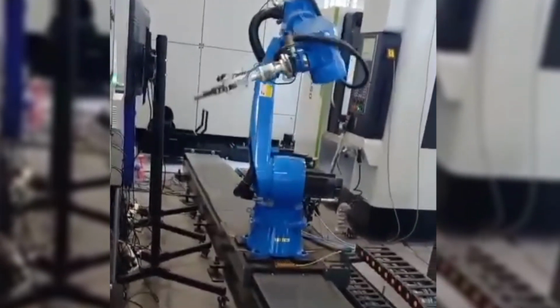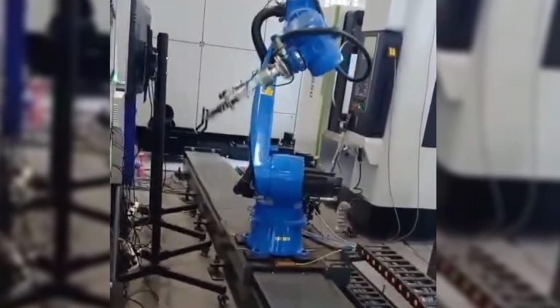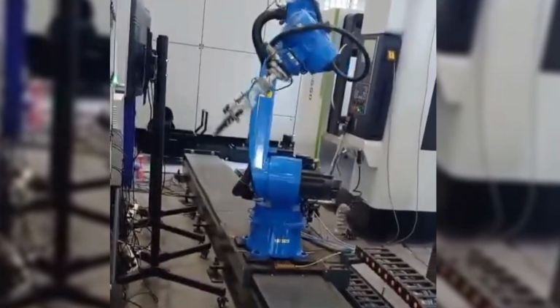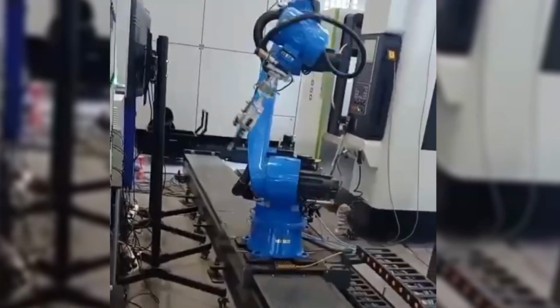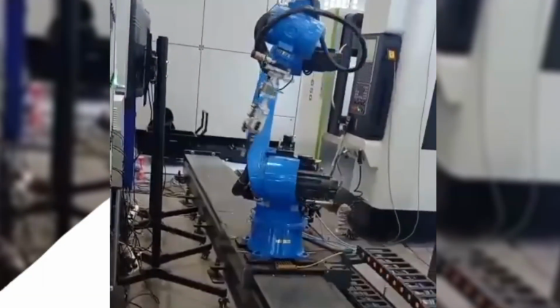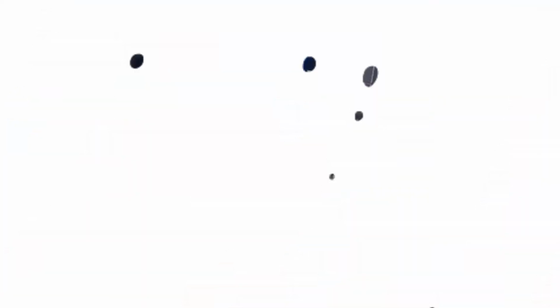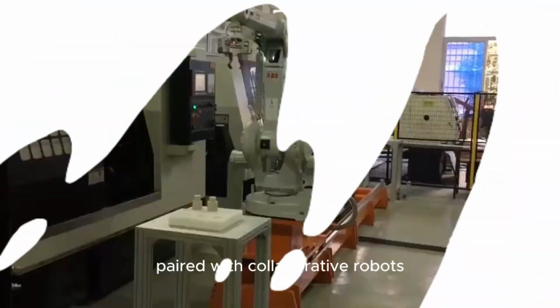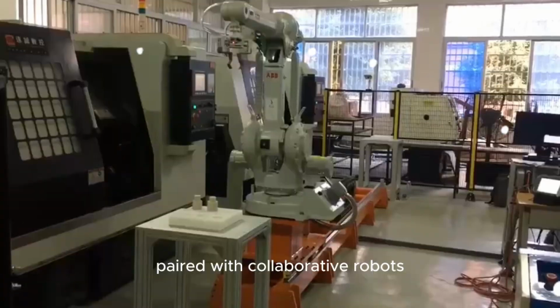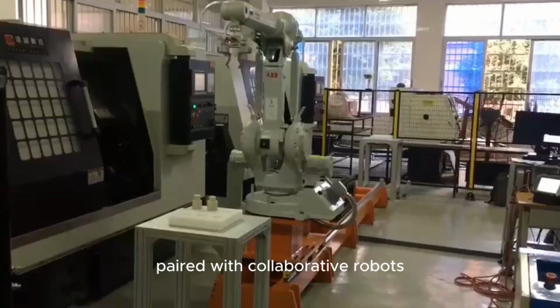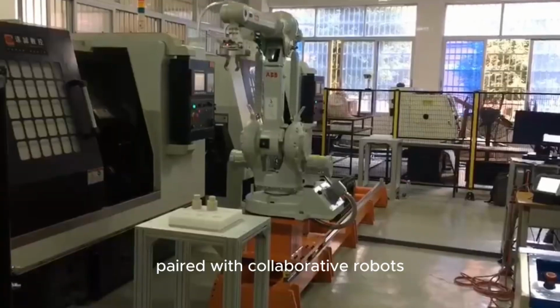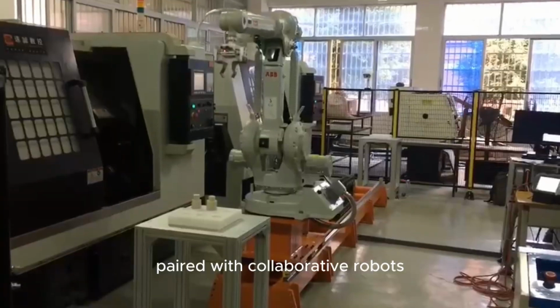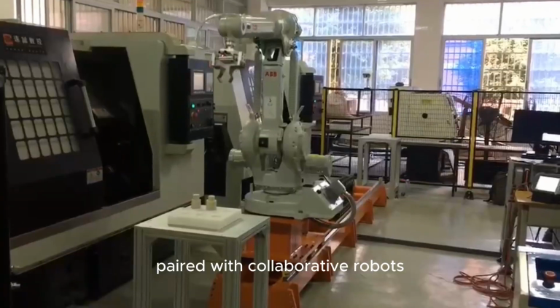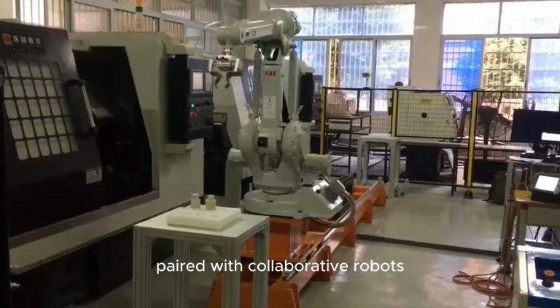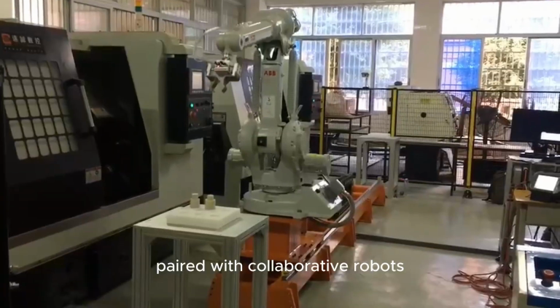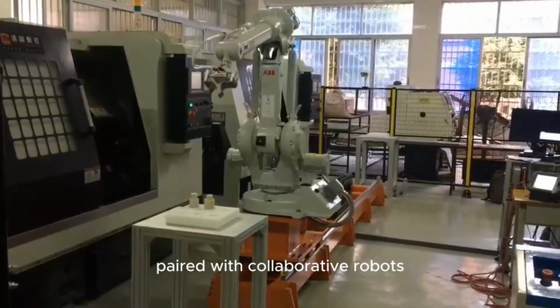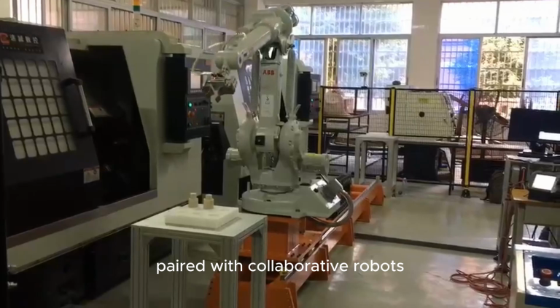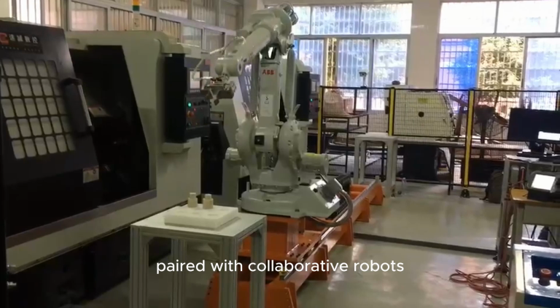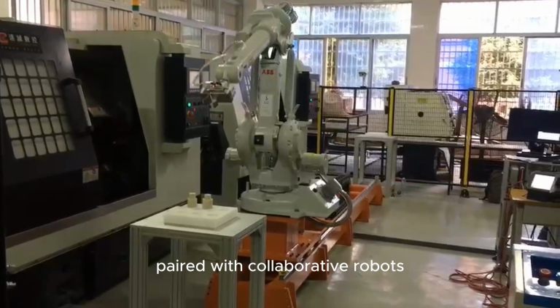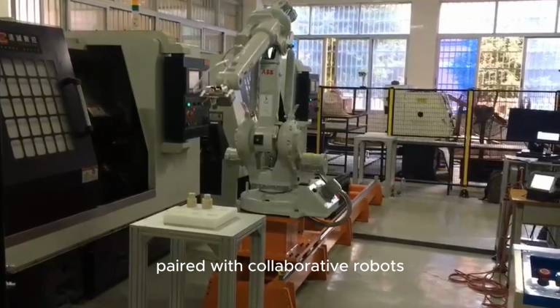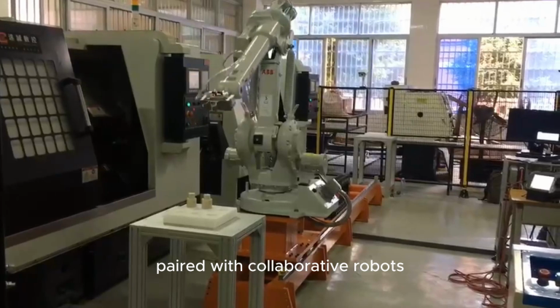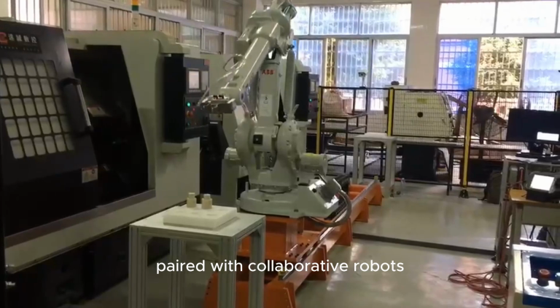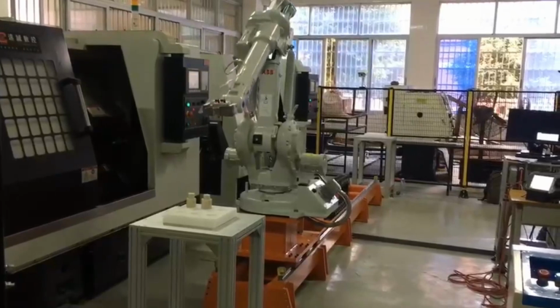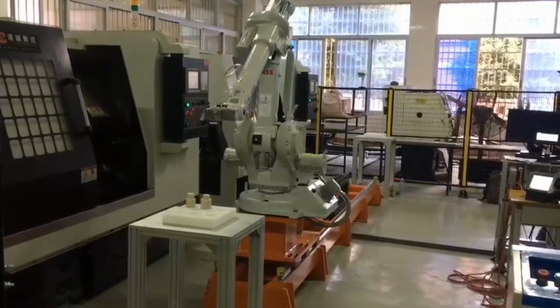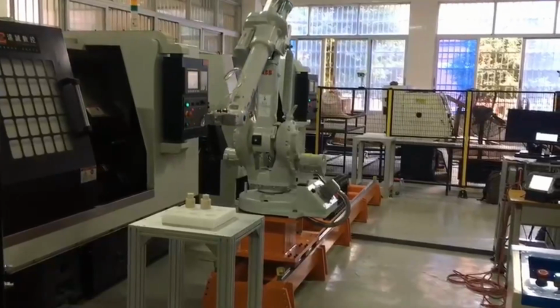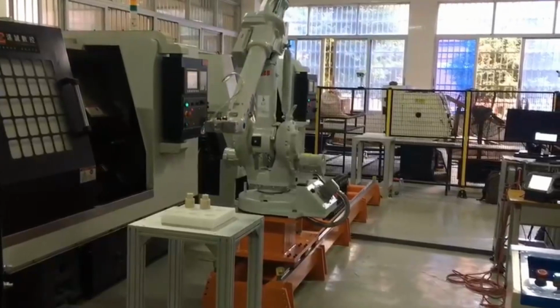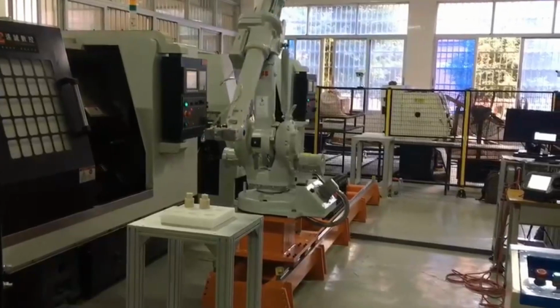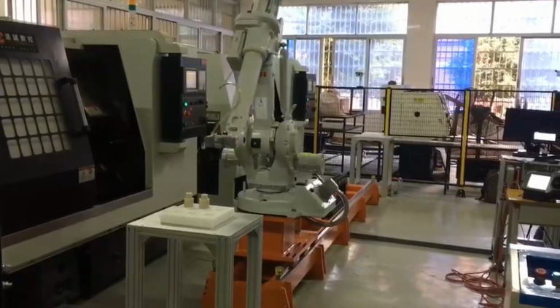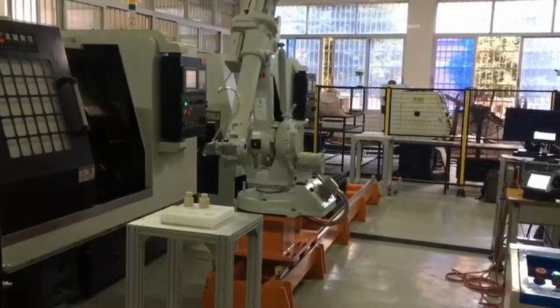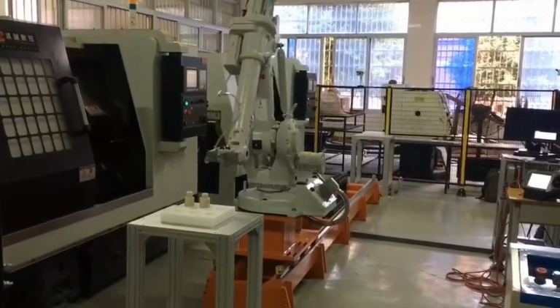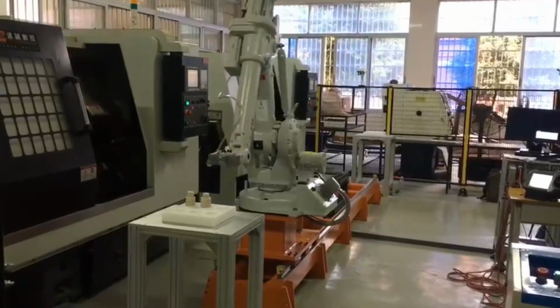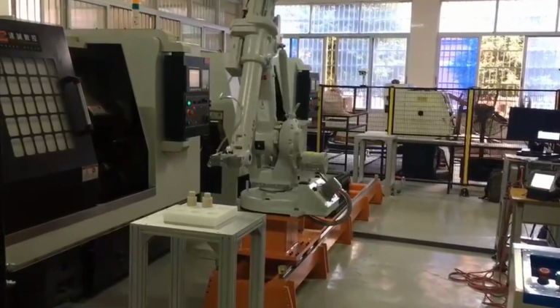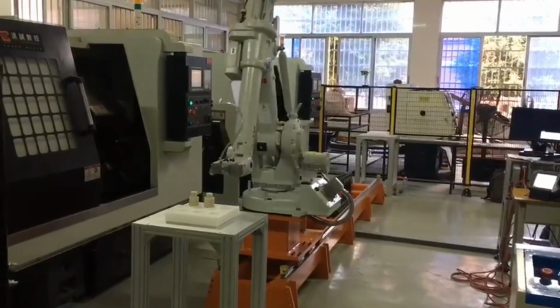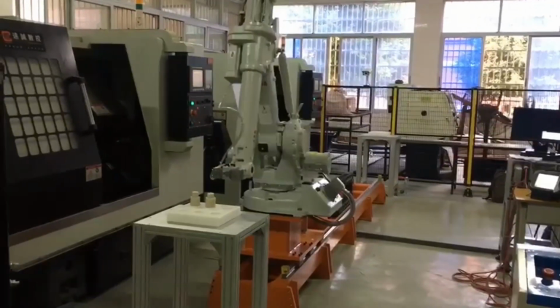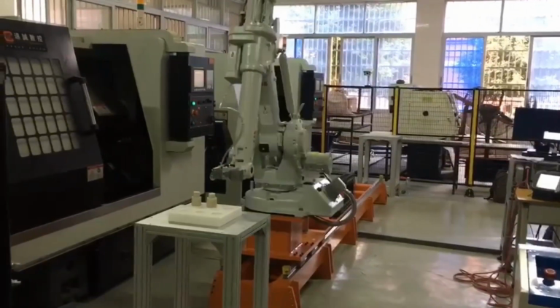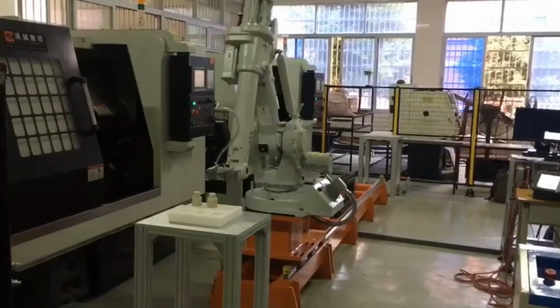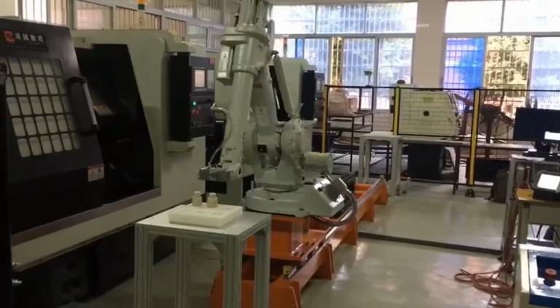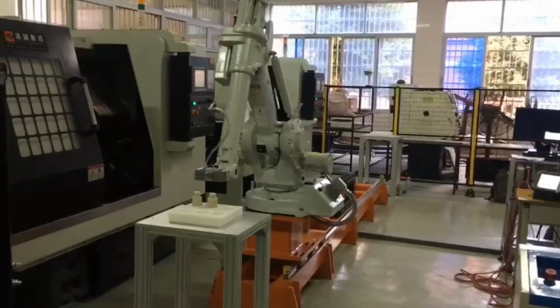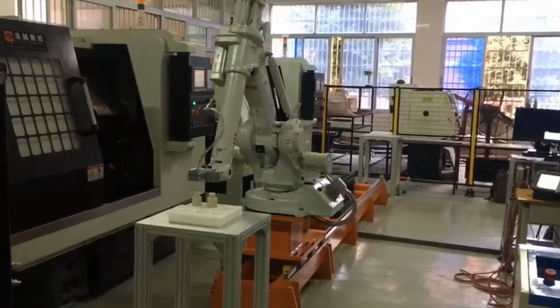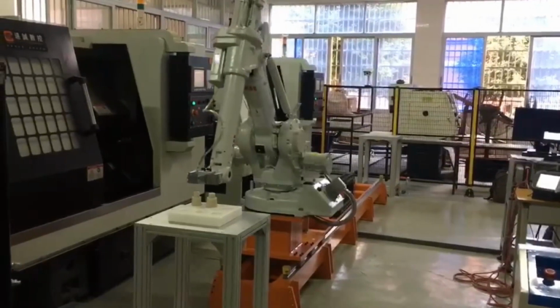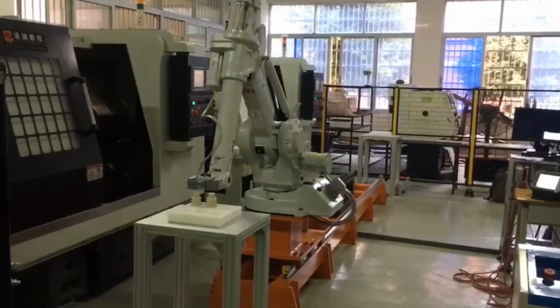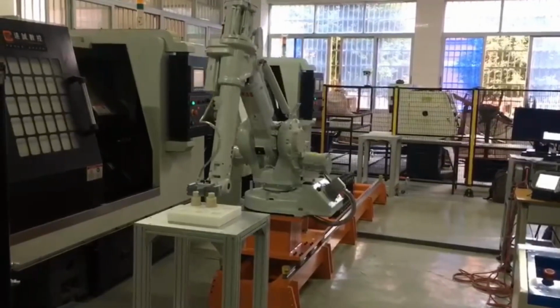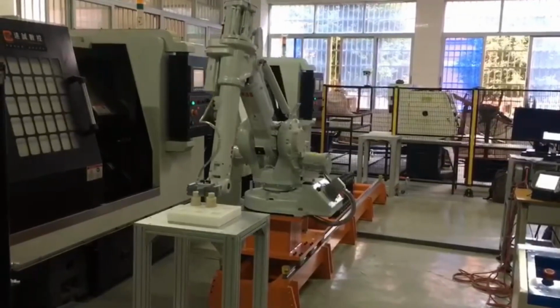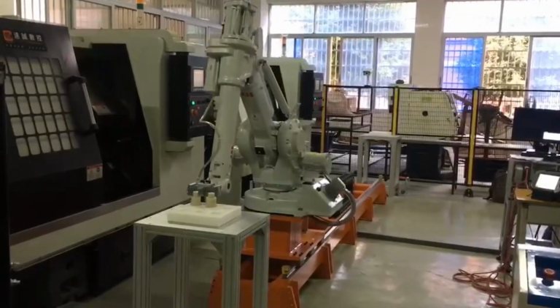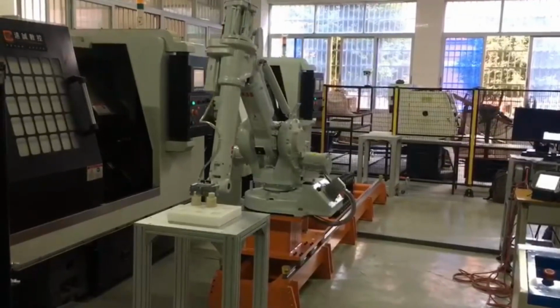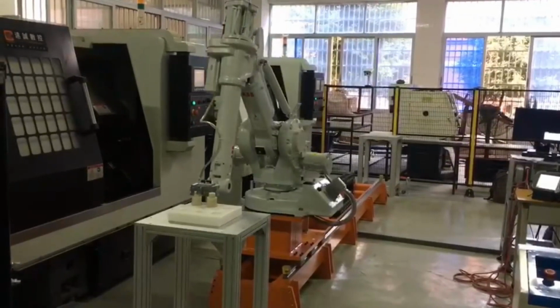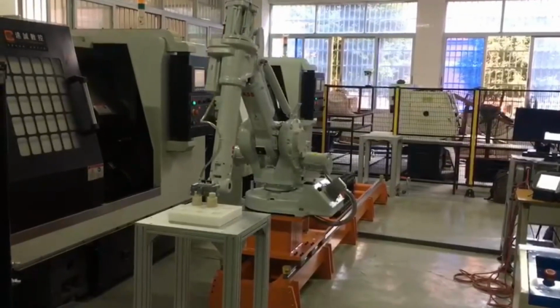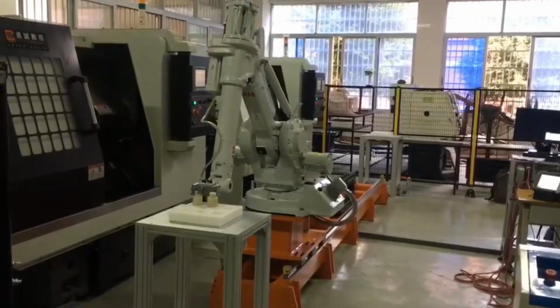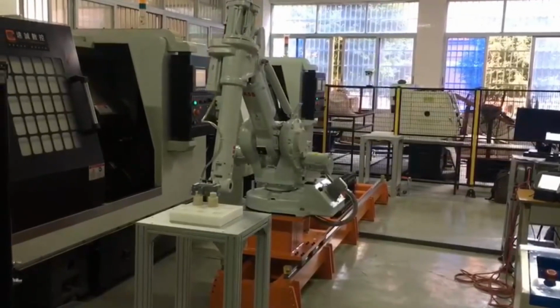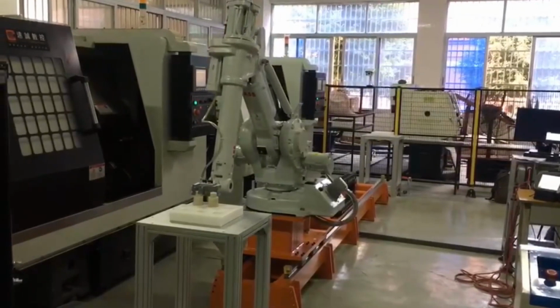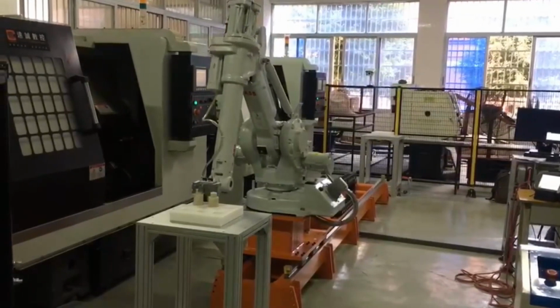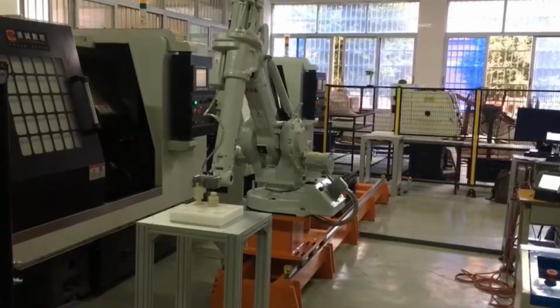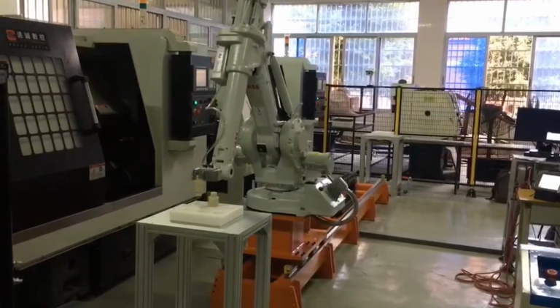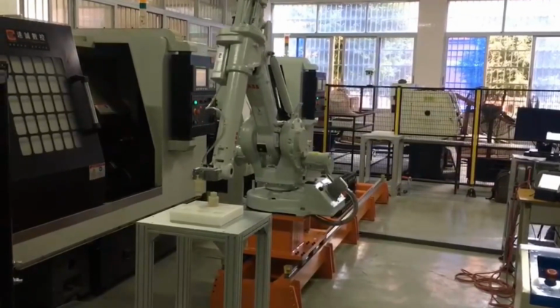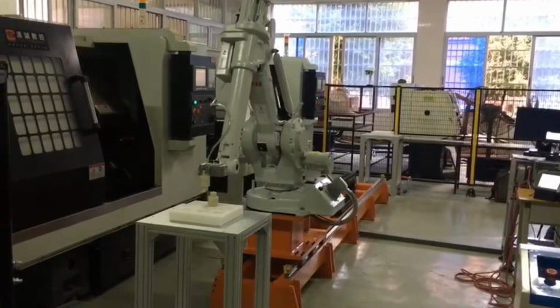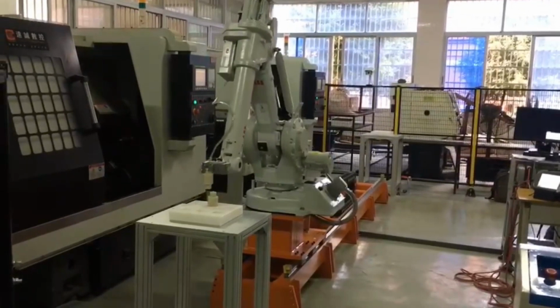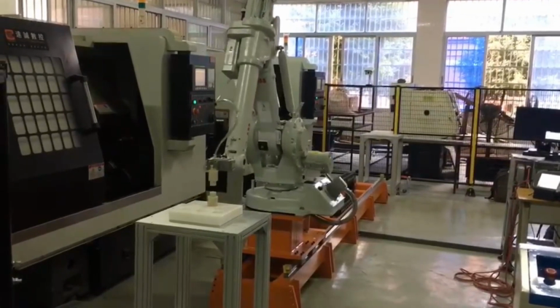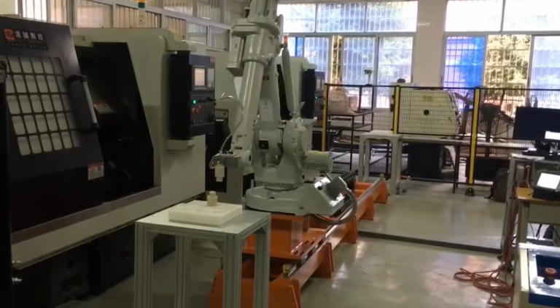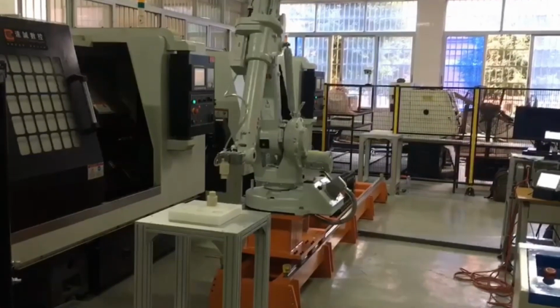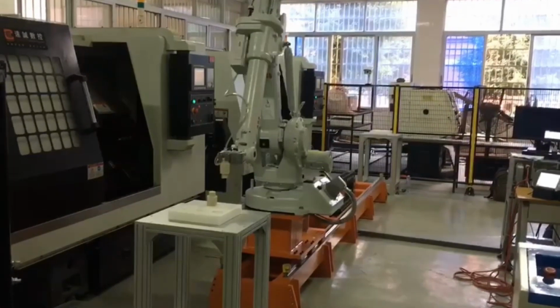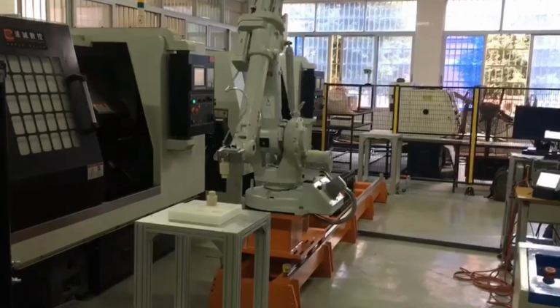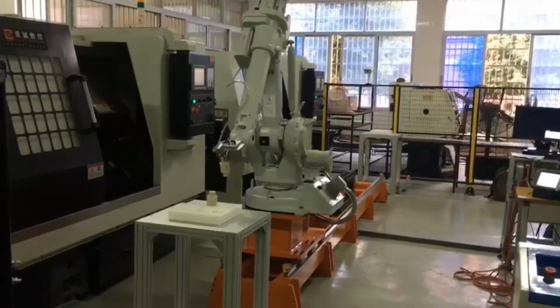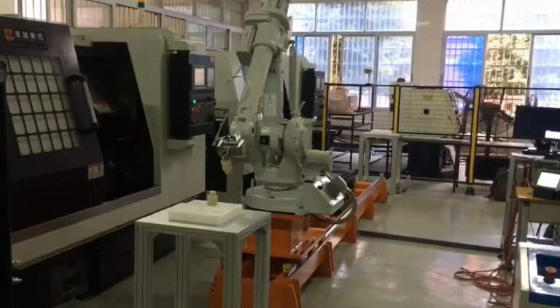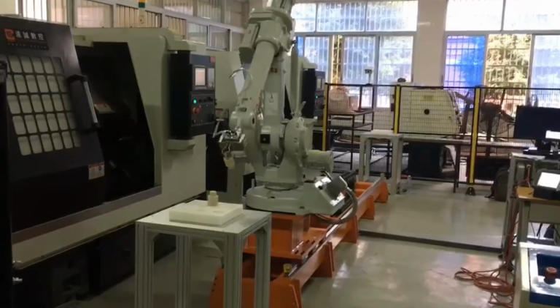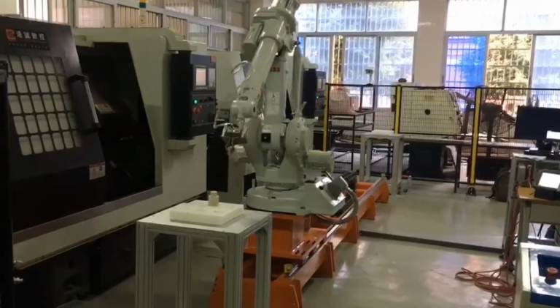Paired with collaborative robots. Thank you.